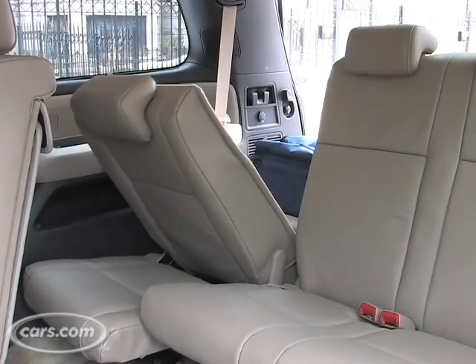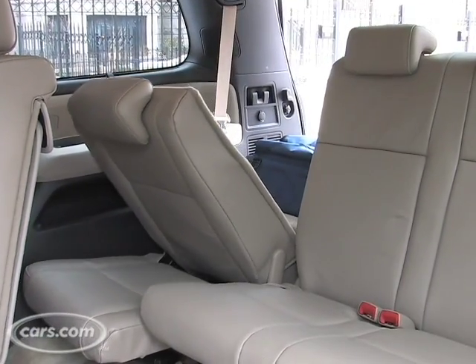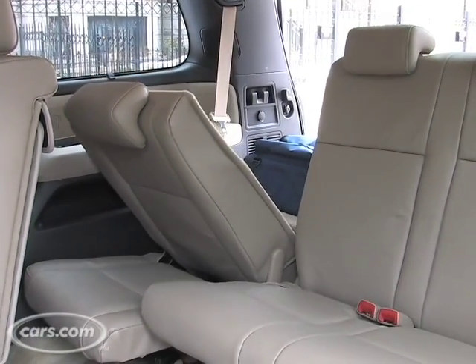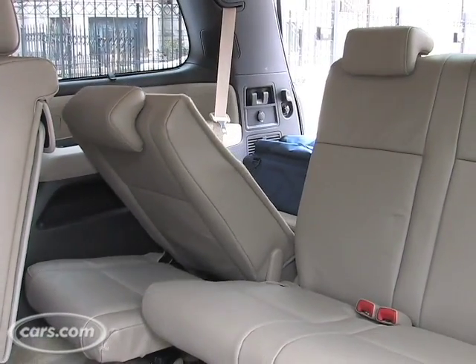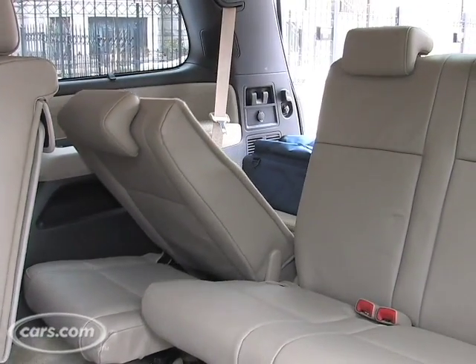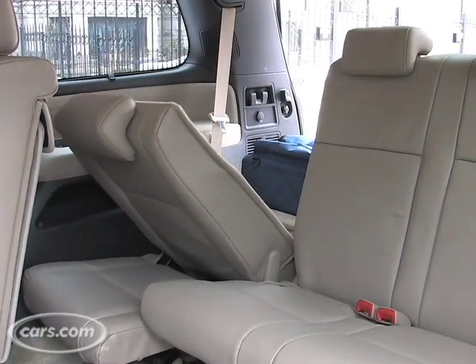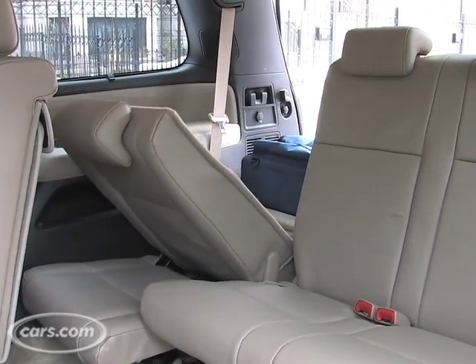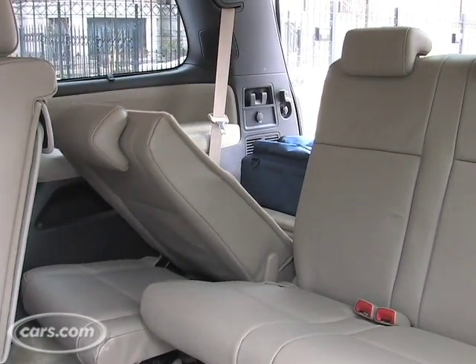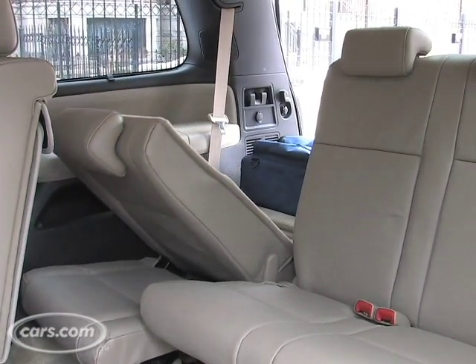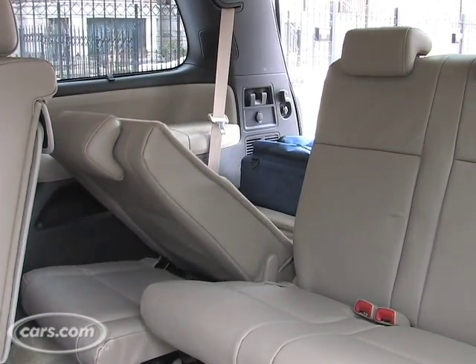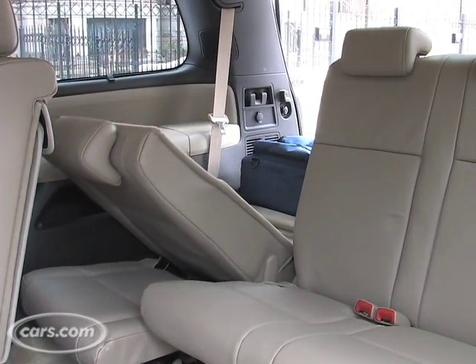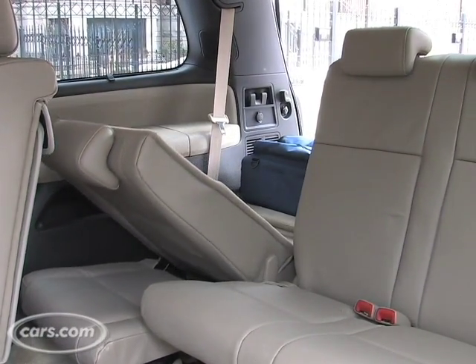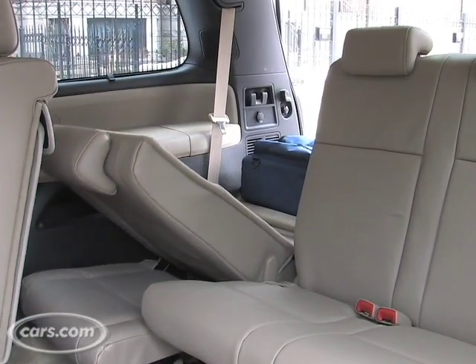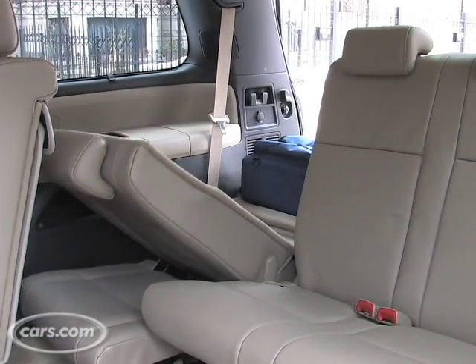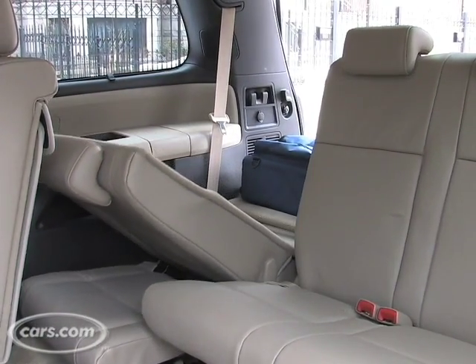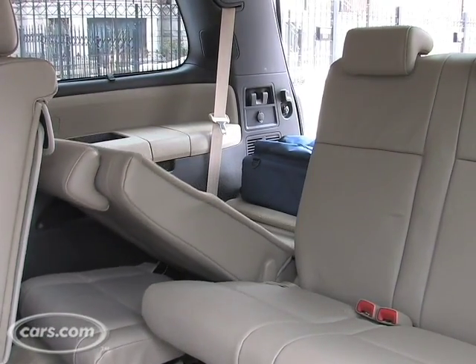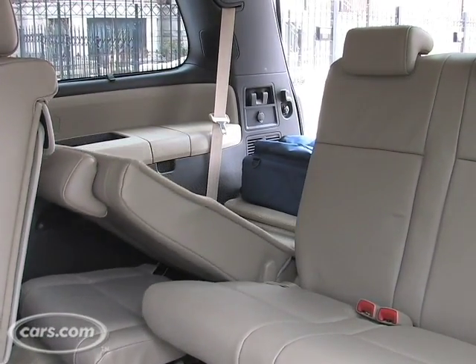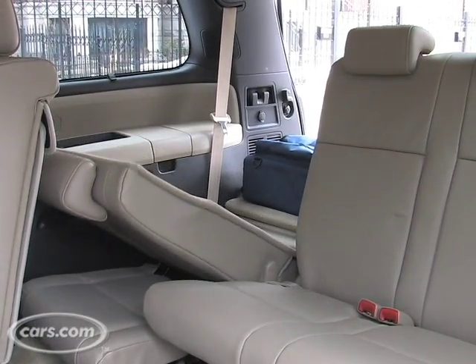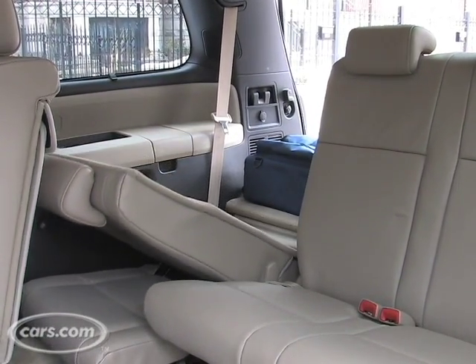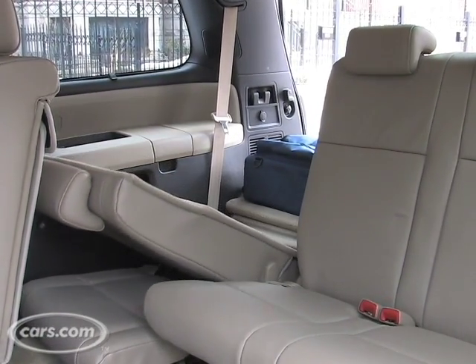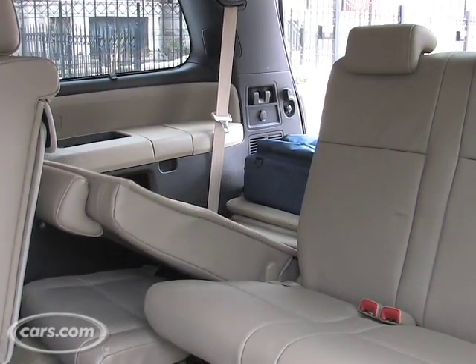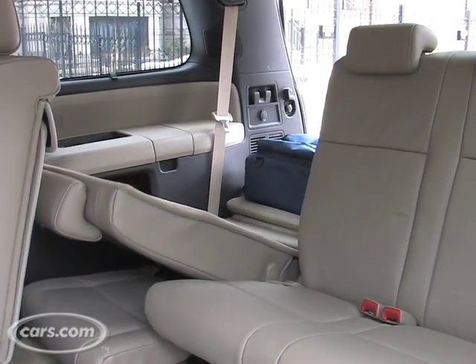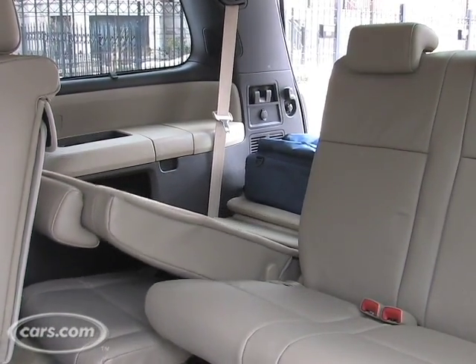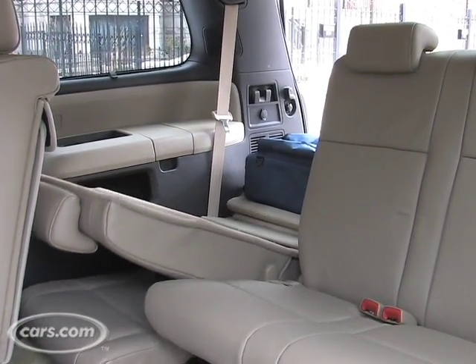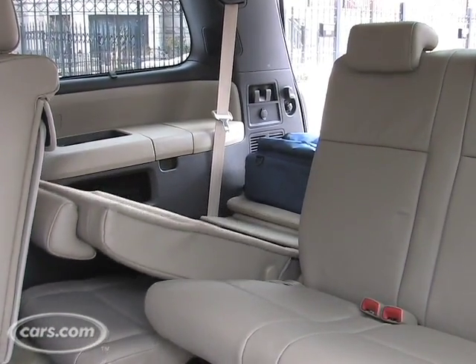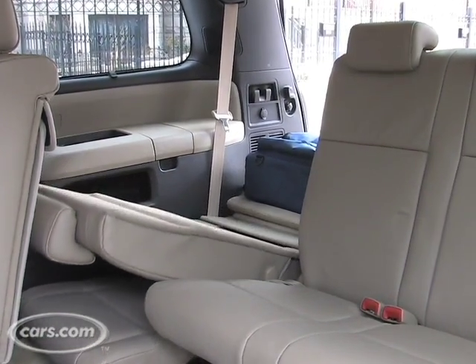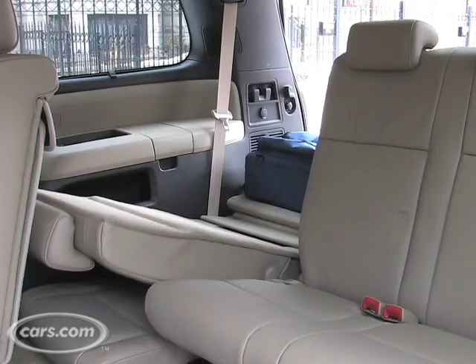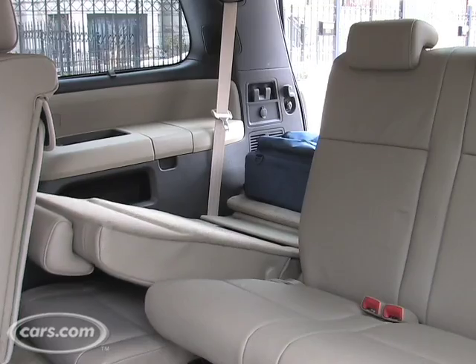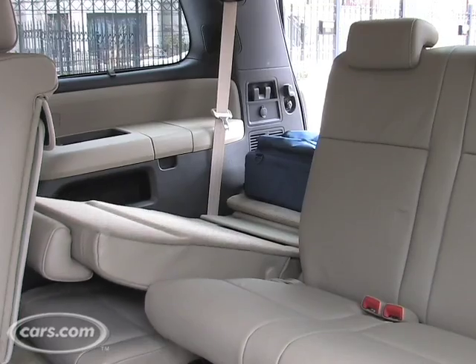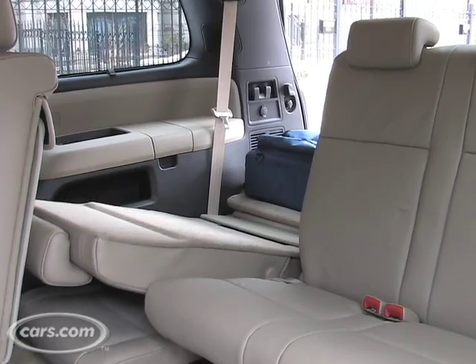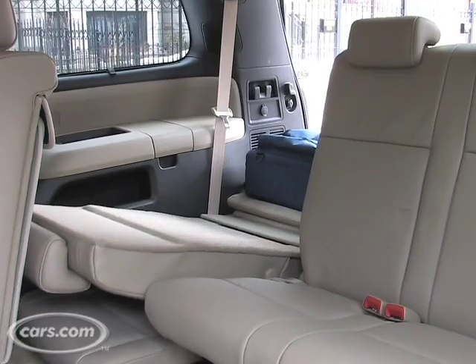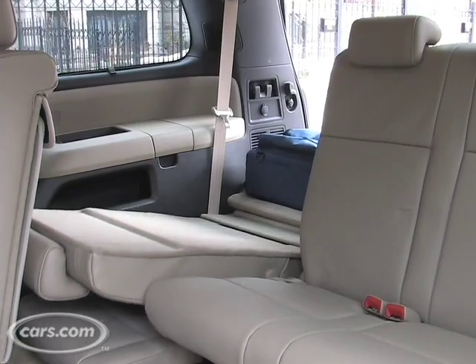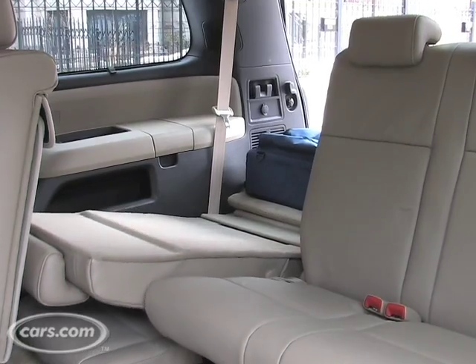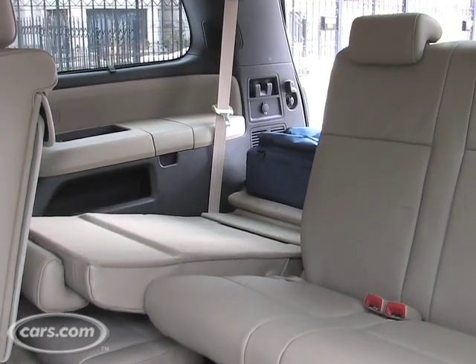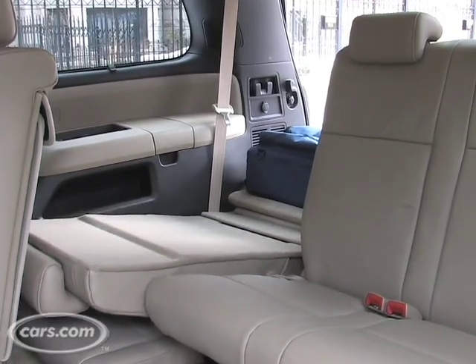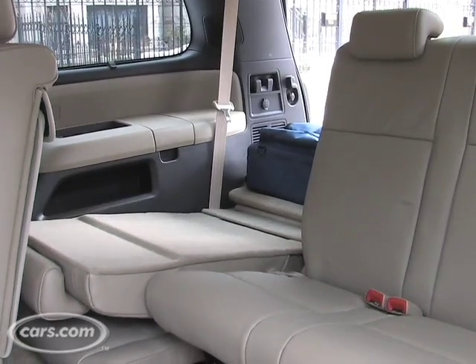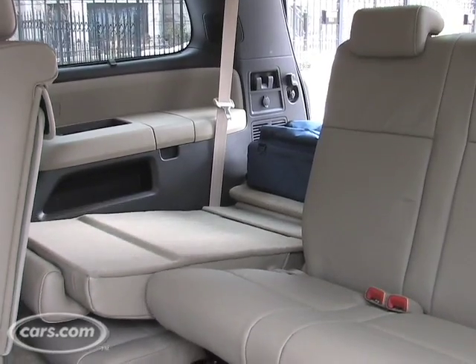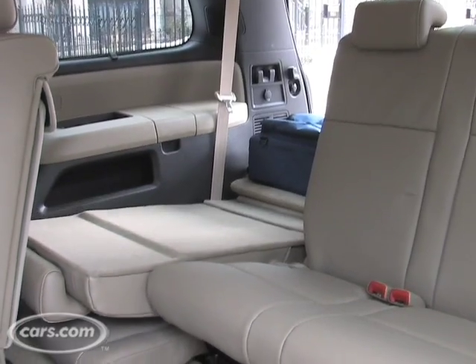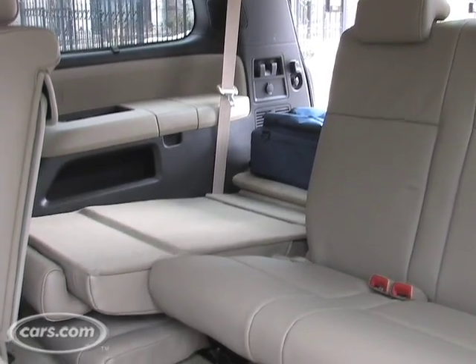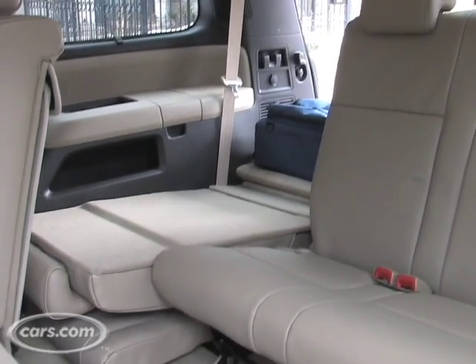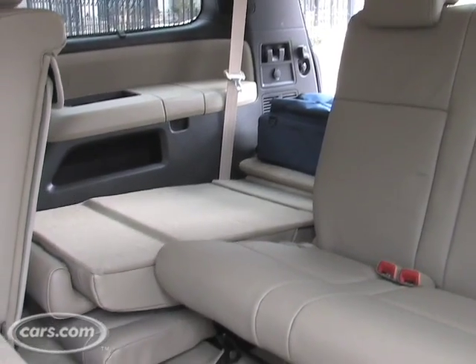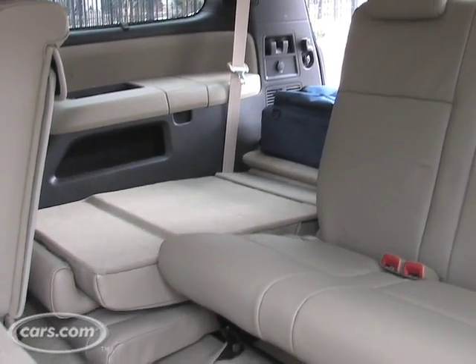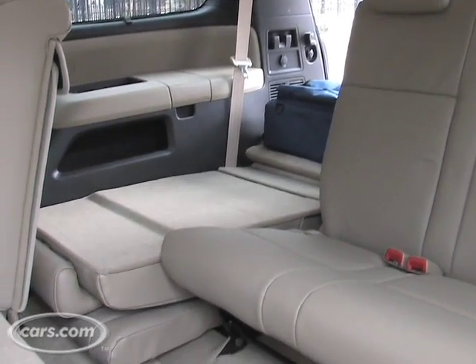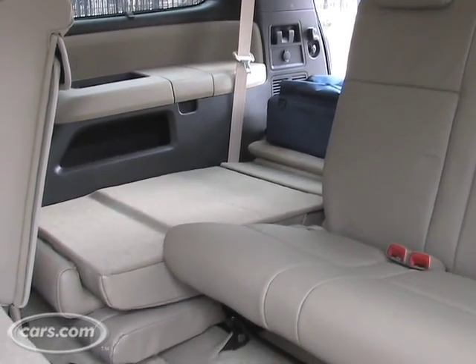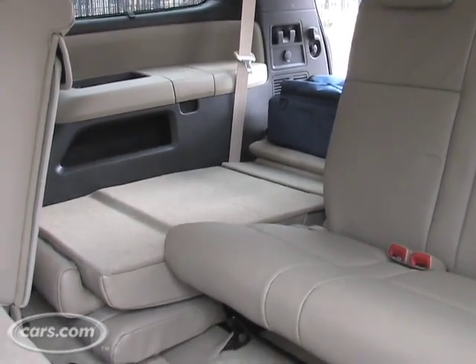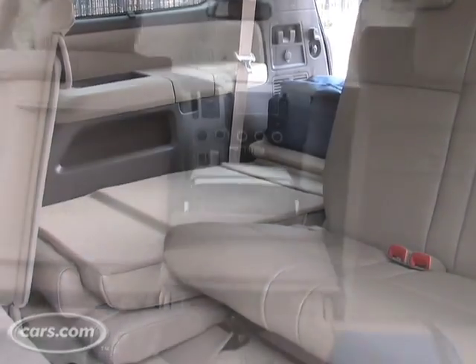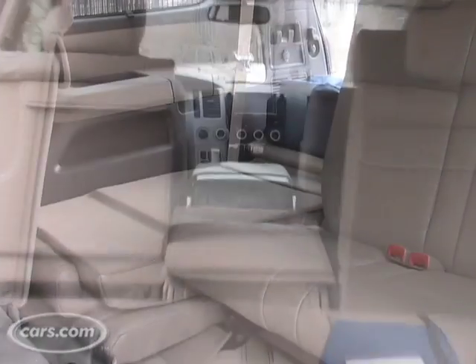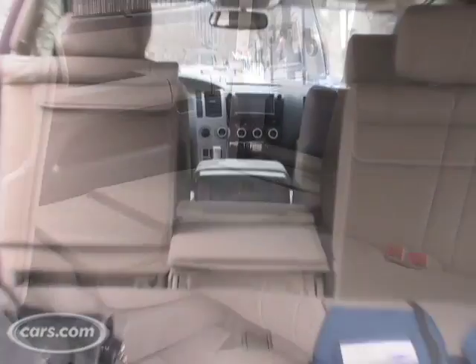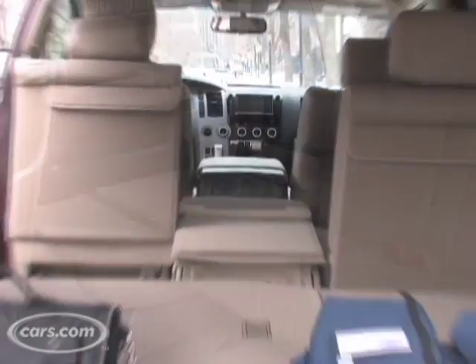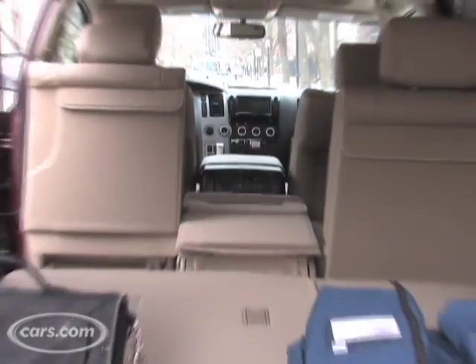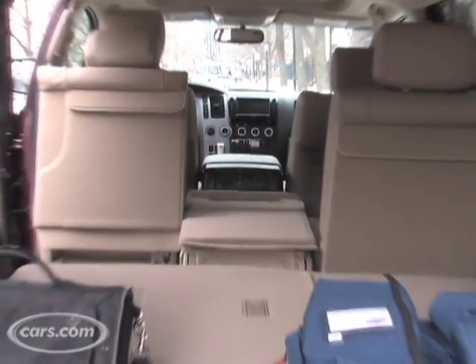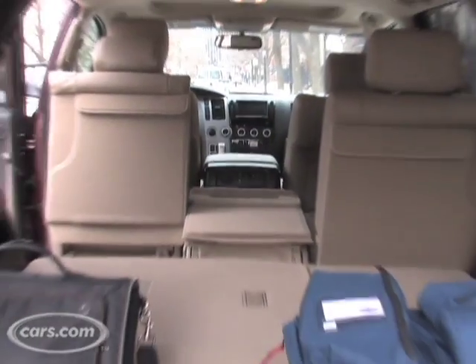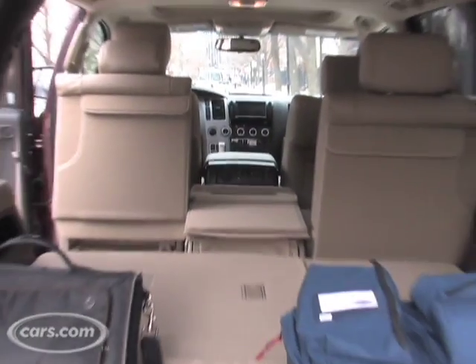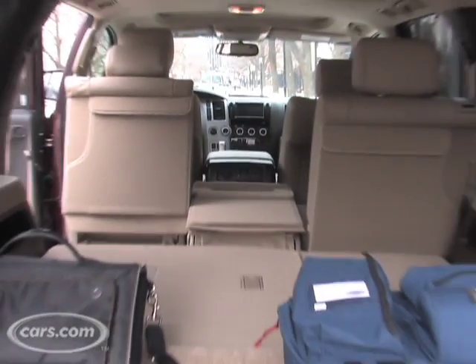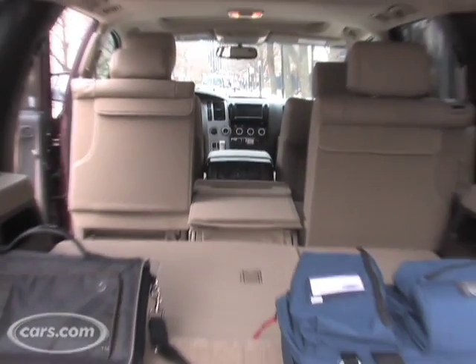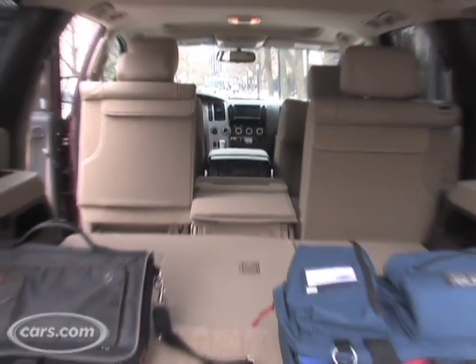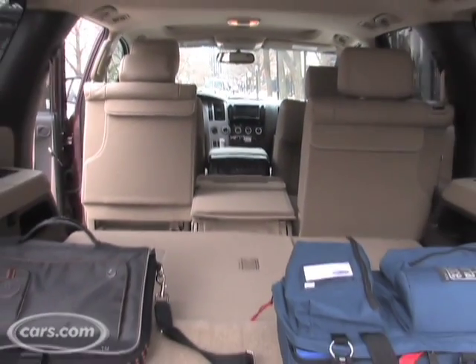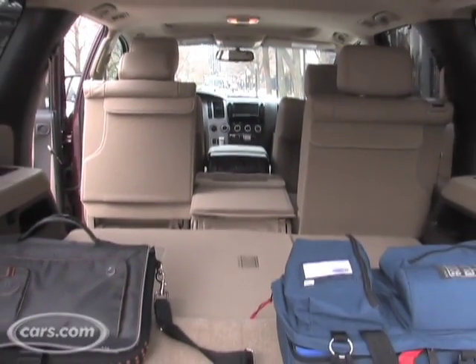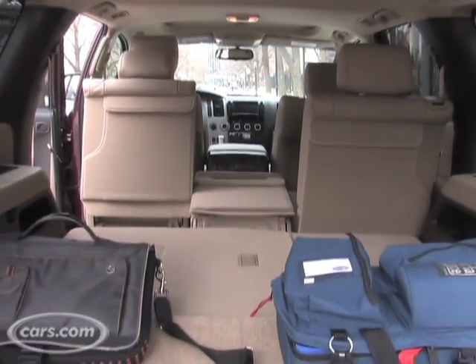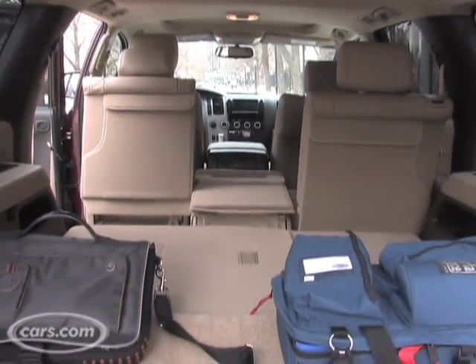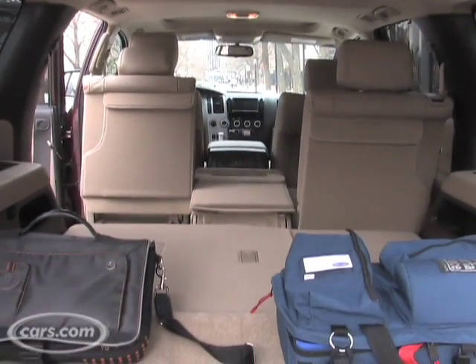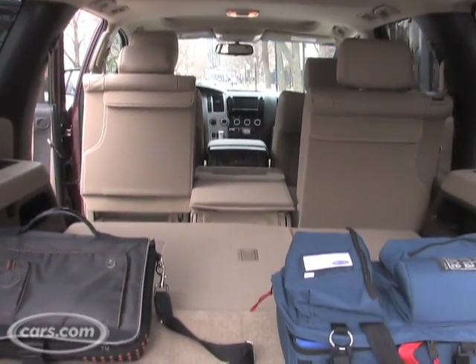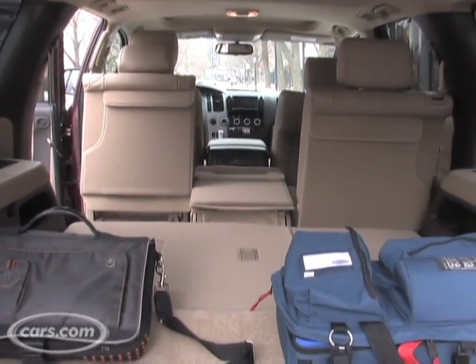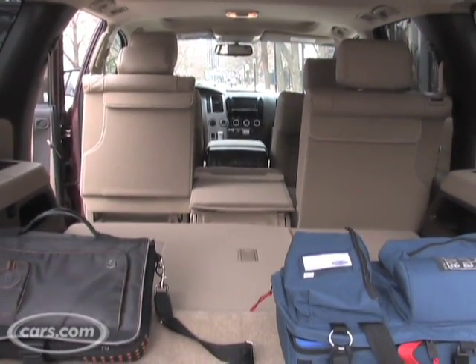Still, what you can do is take your luggage, pop down the 40% seat in the third row, and now you've got a whole new world open to you.